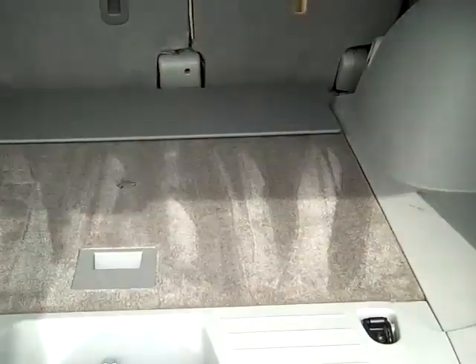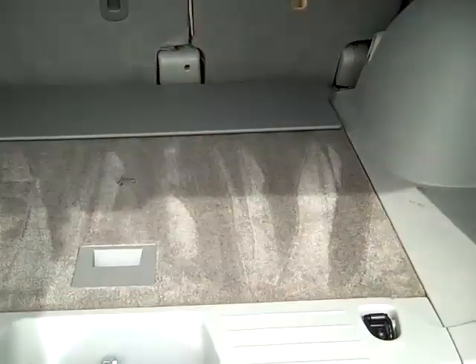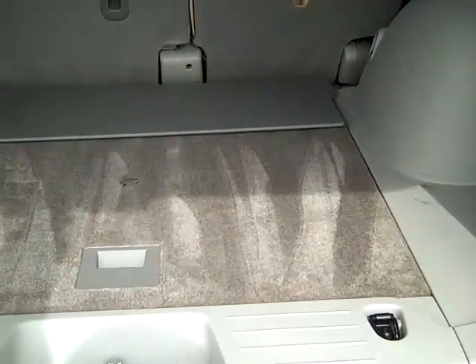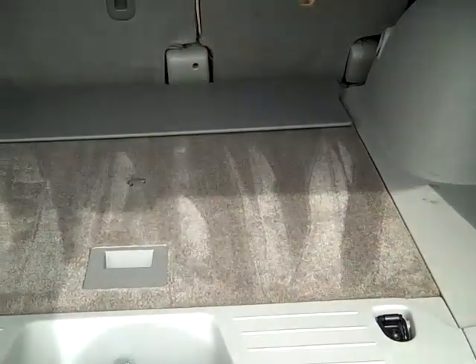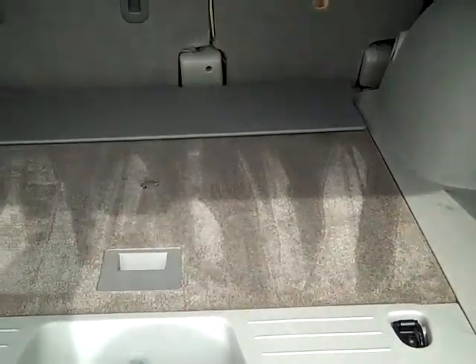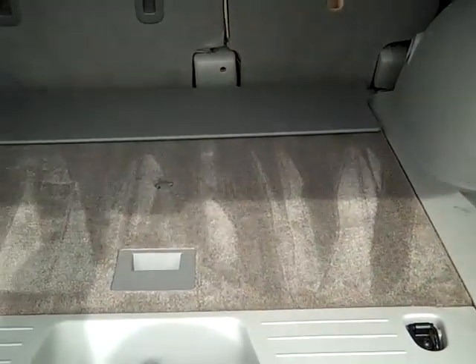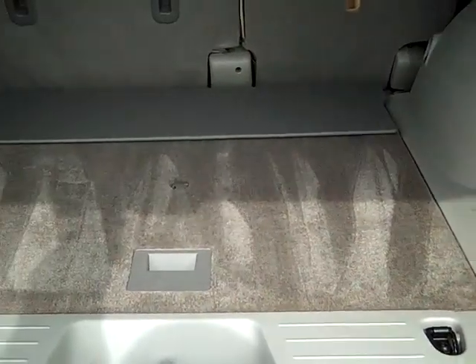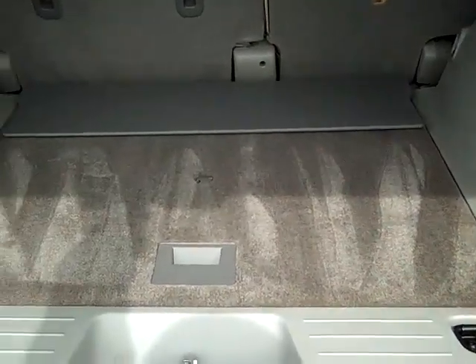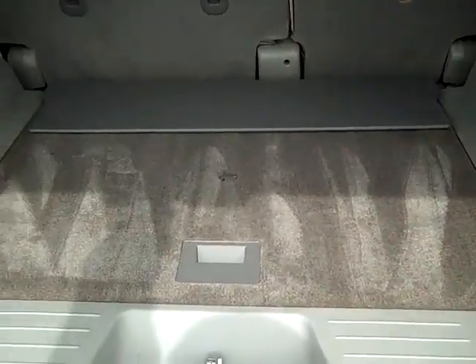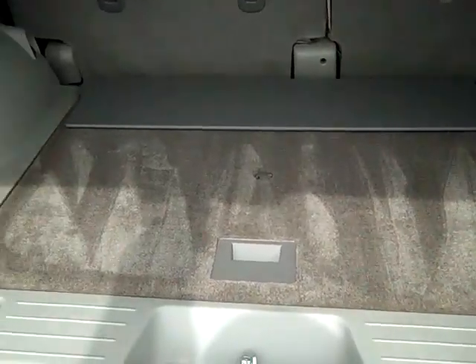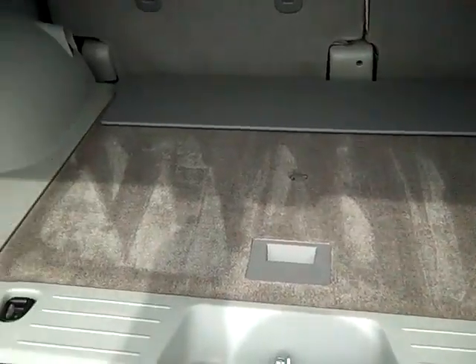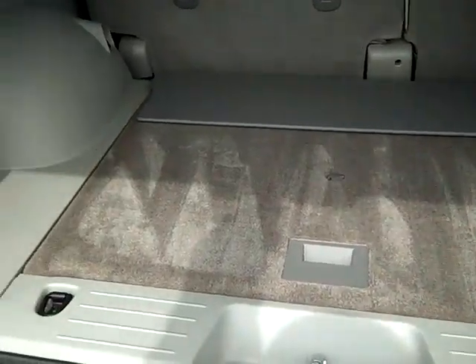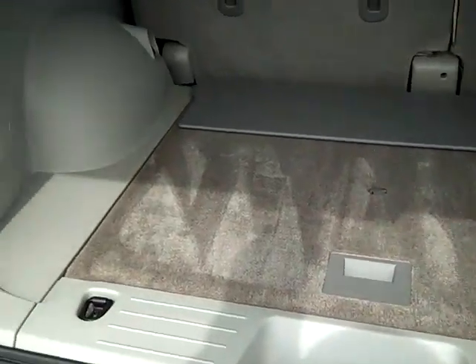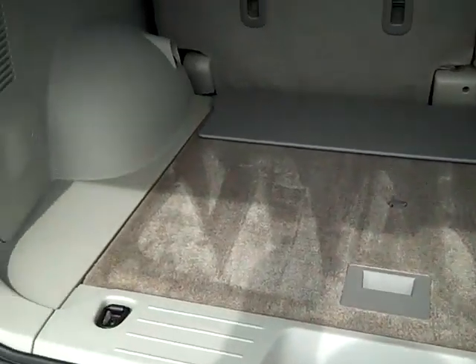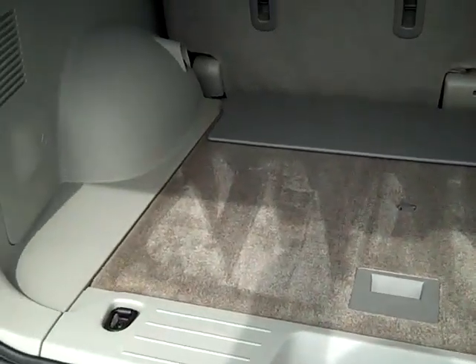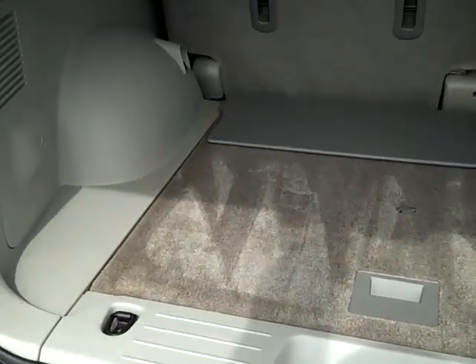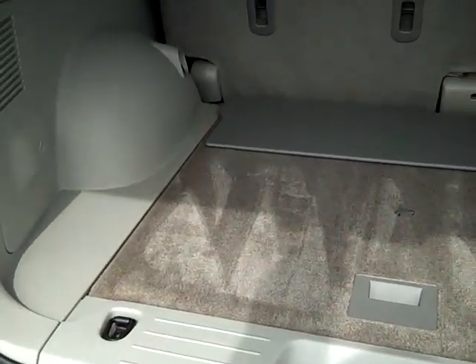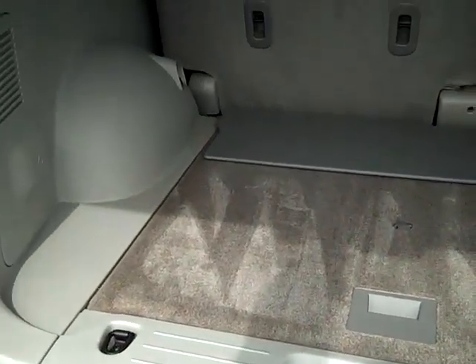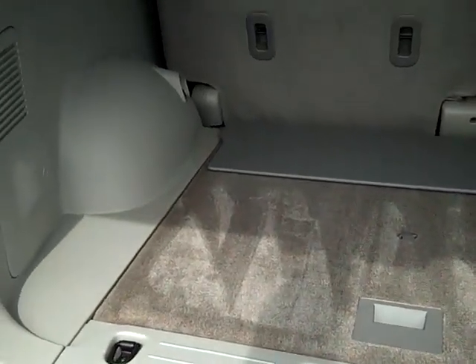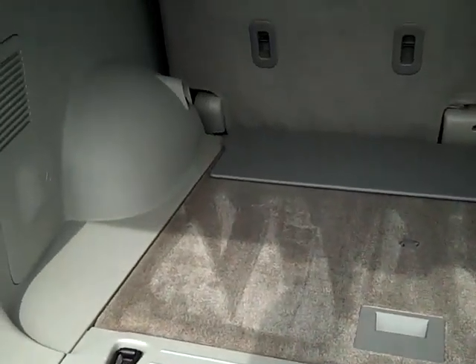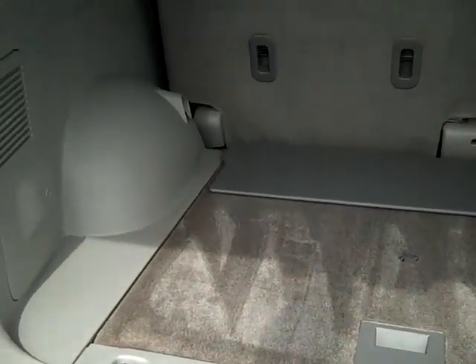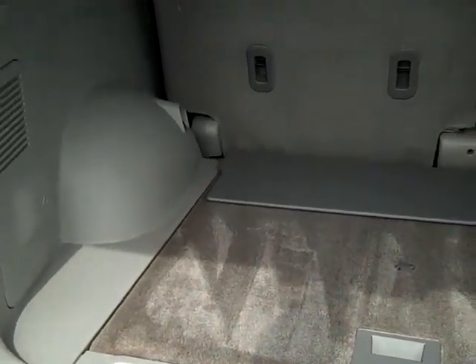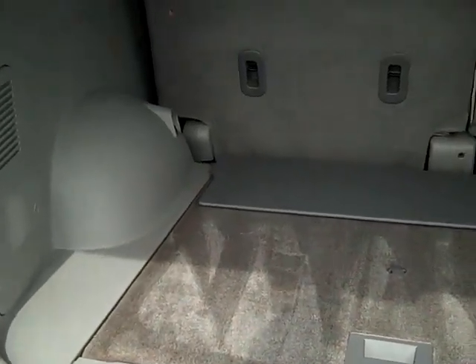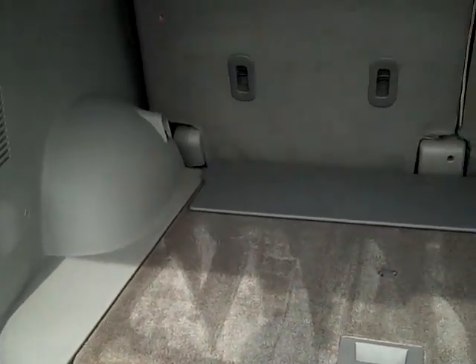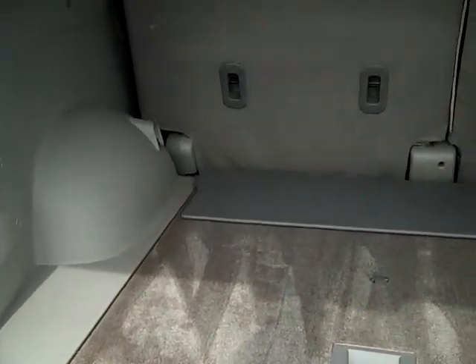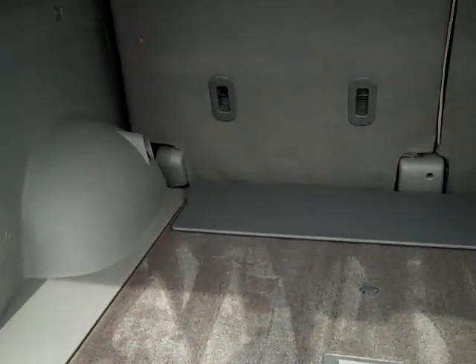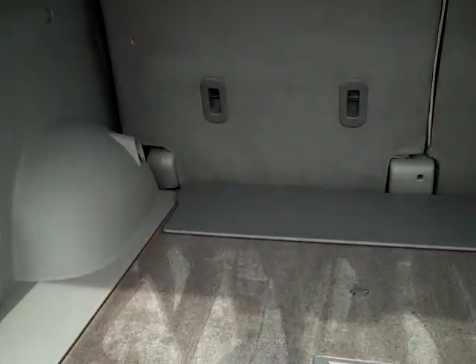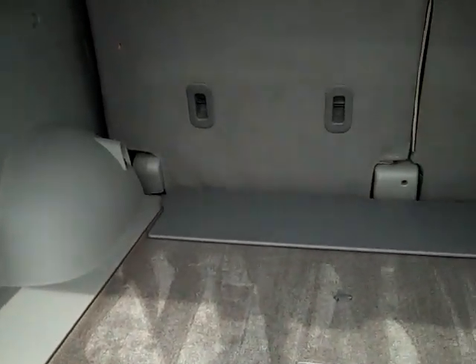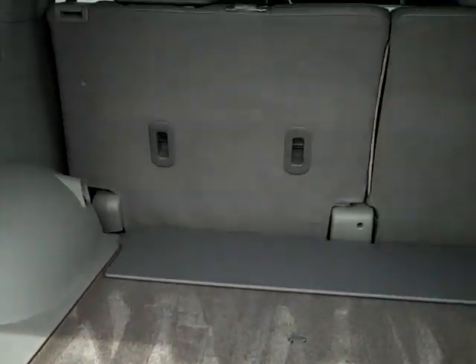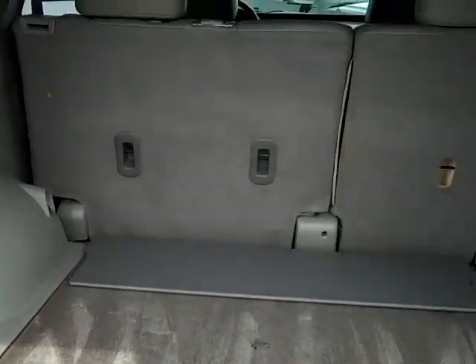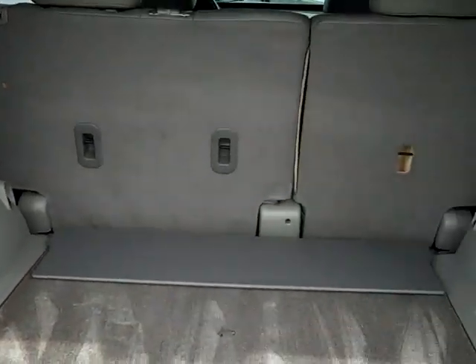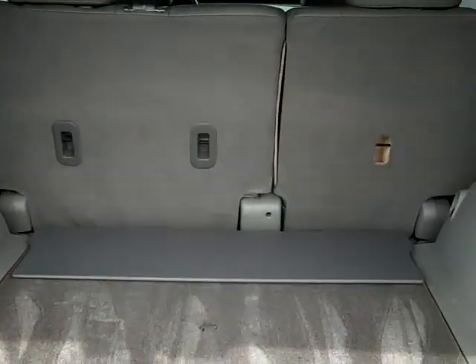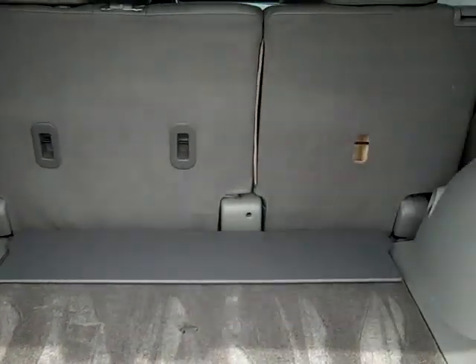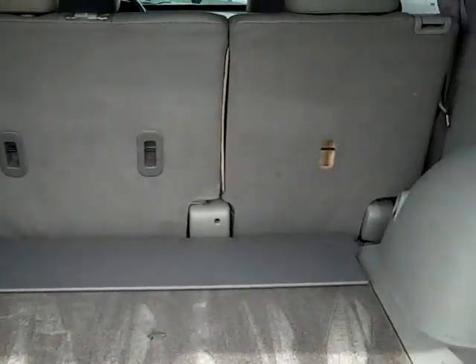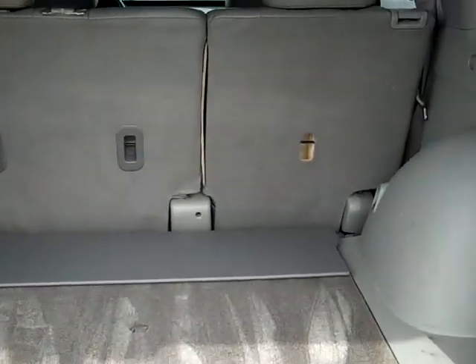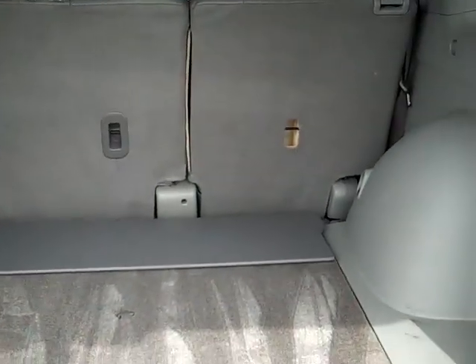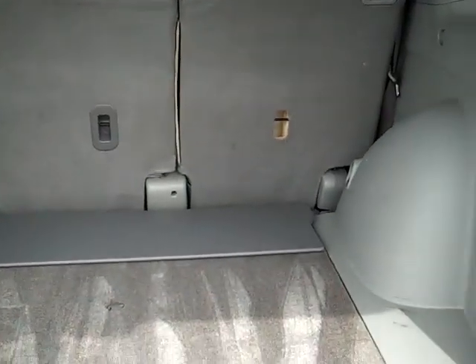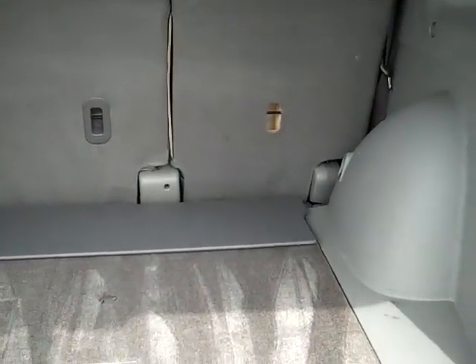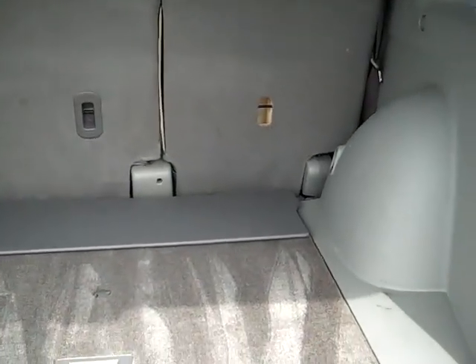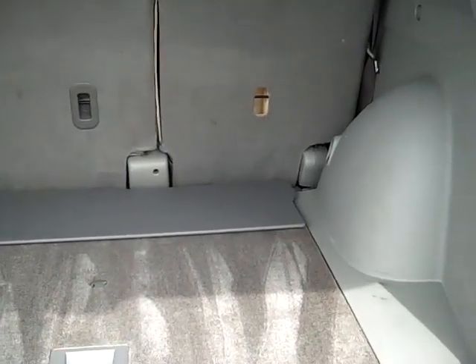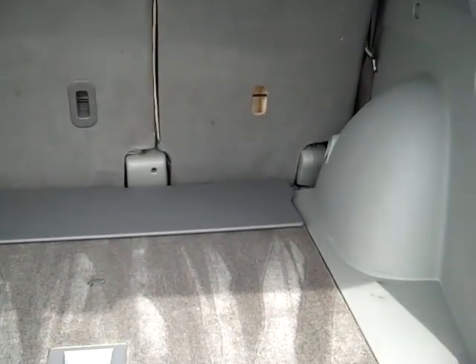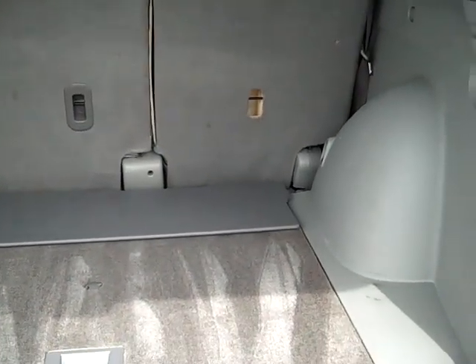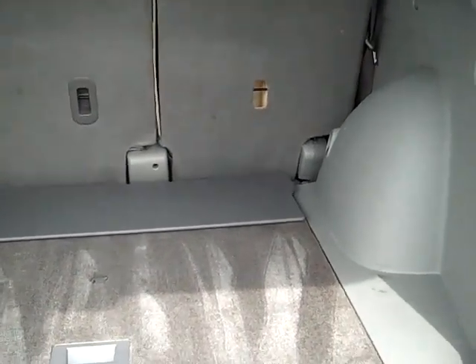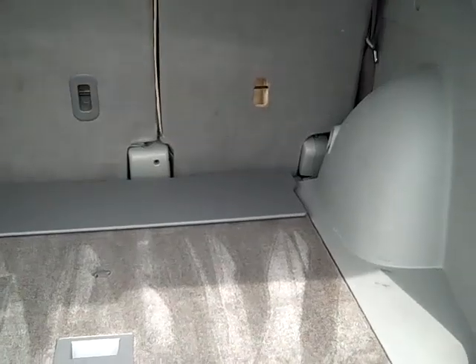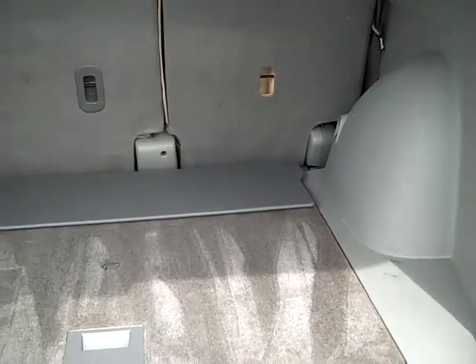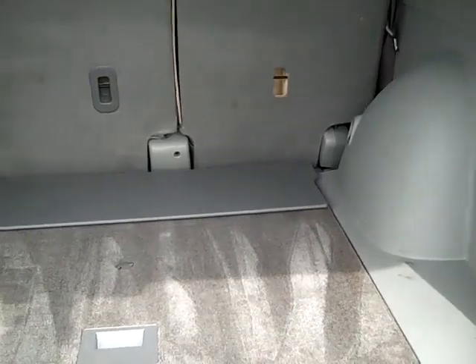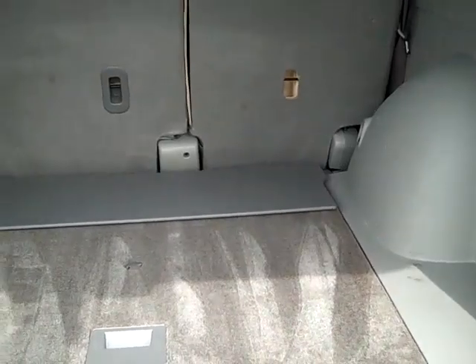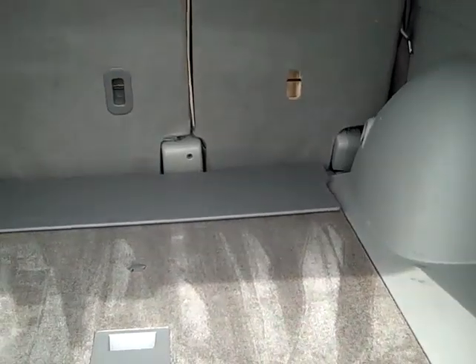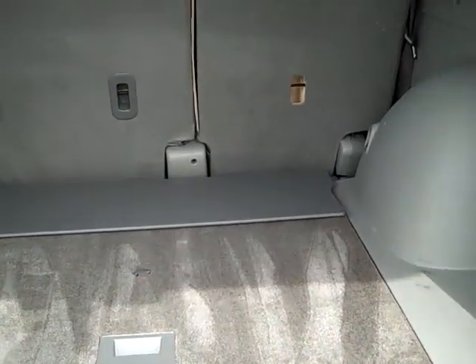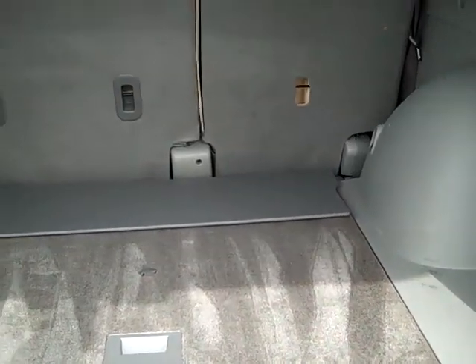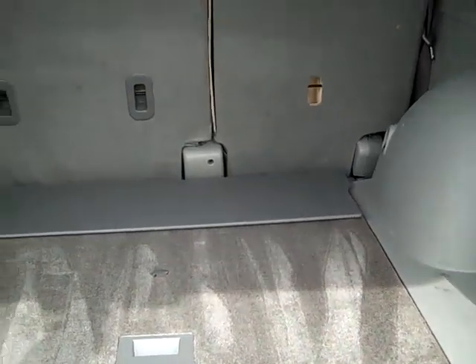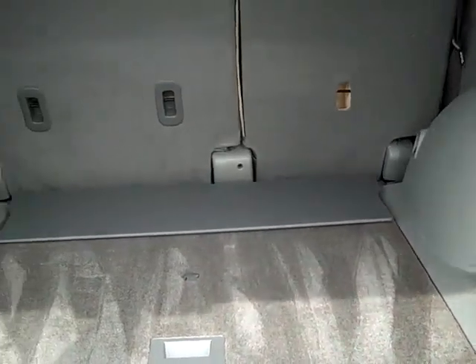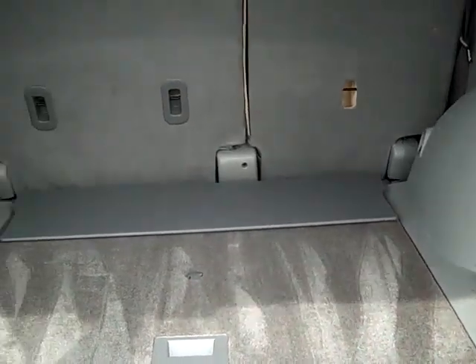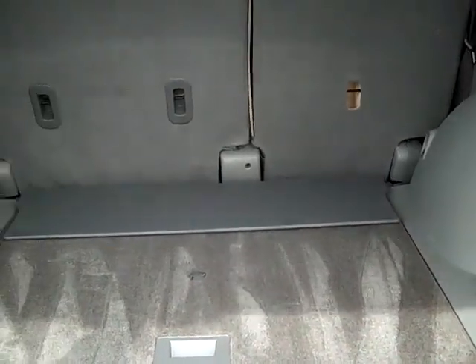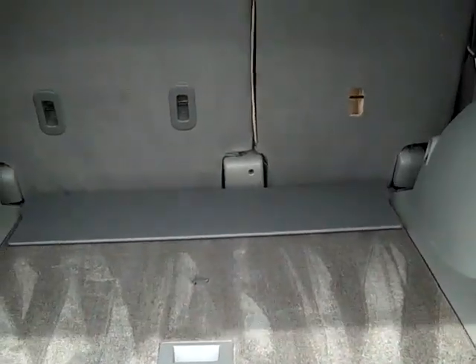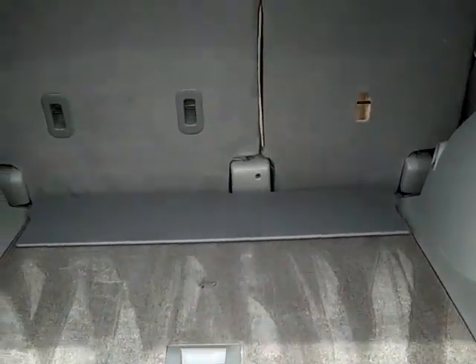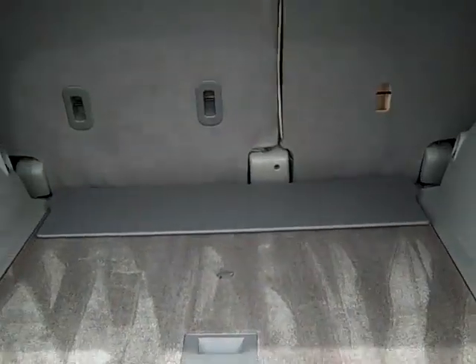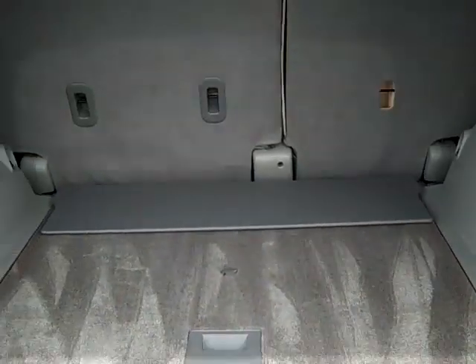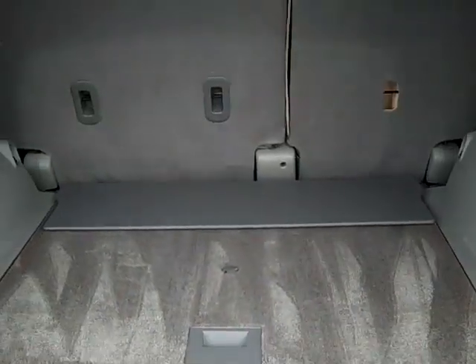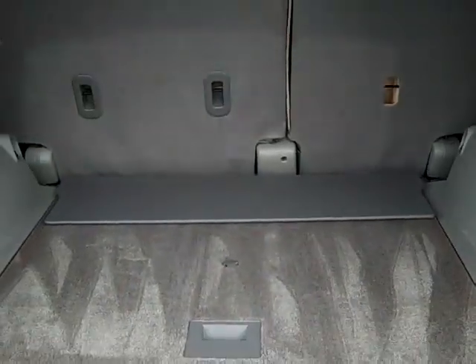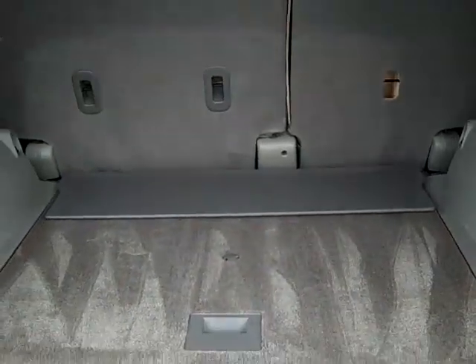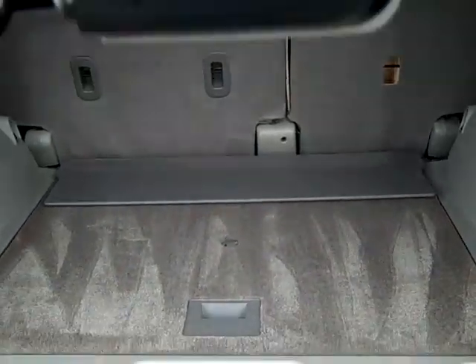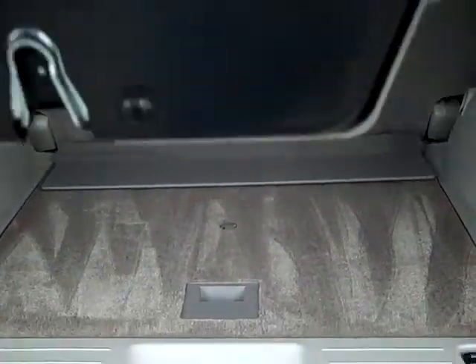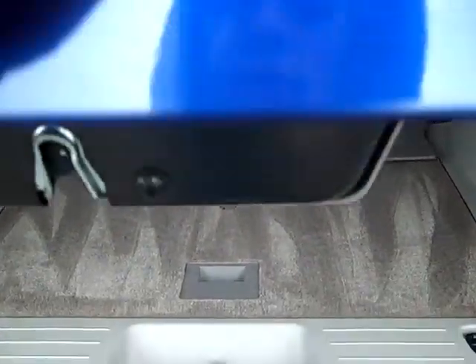Look how clean the back of this is. Plenty of room back here — I can carry any groceries, whatever you need.